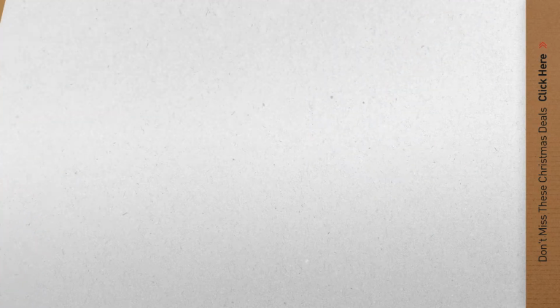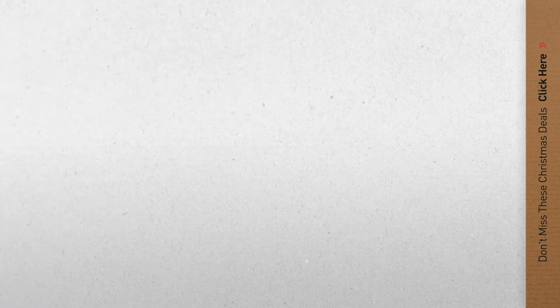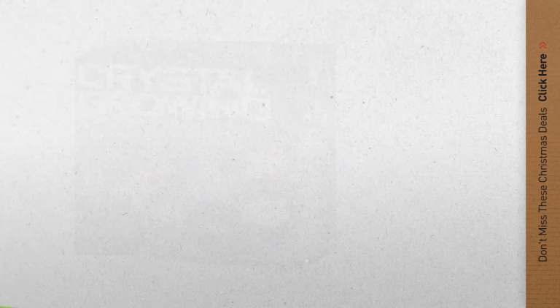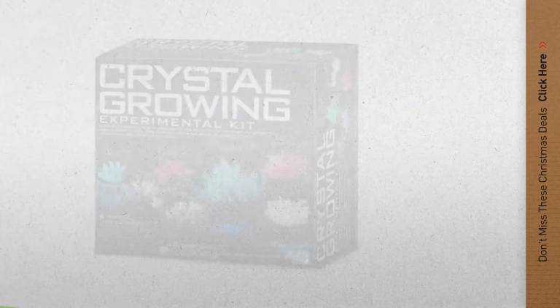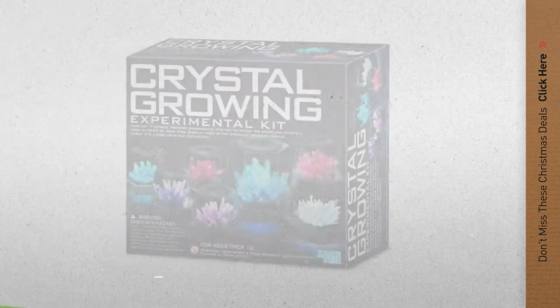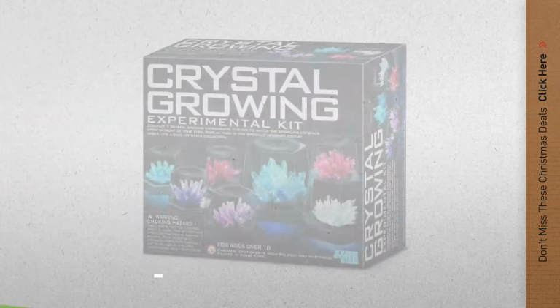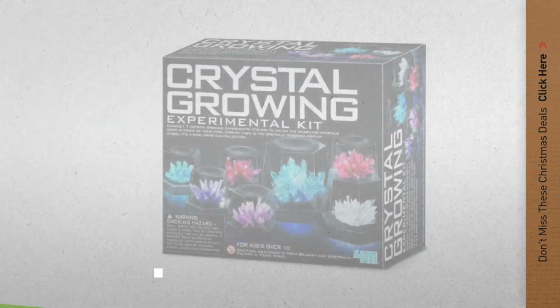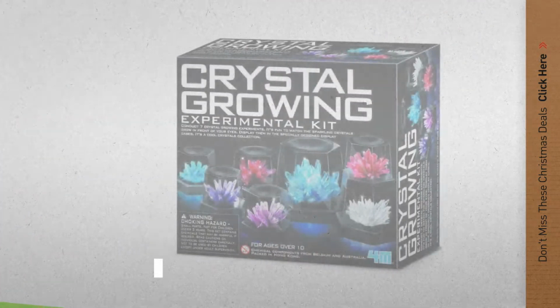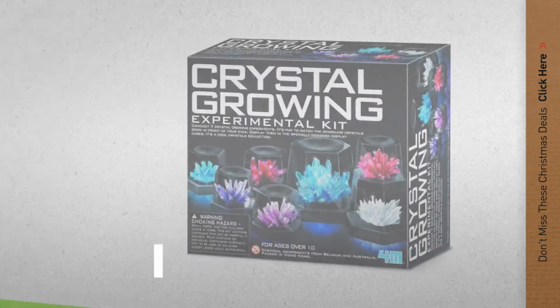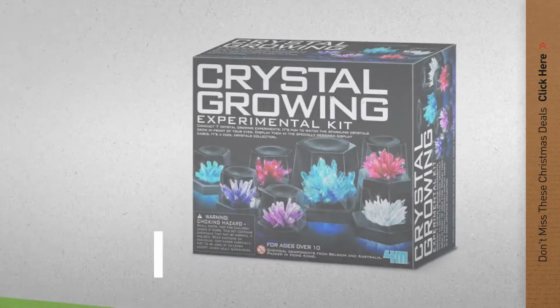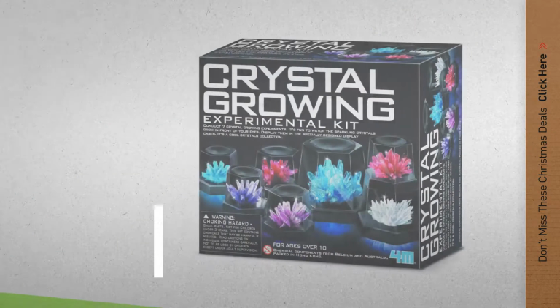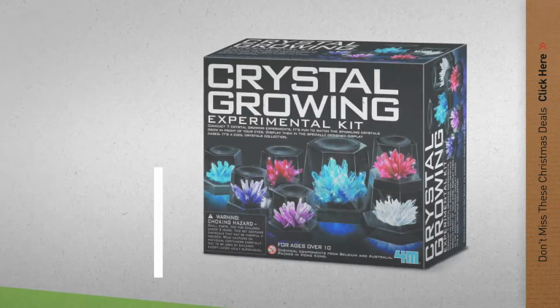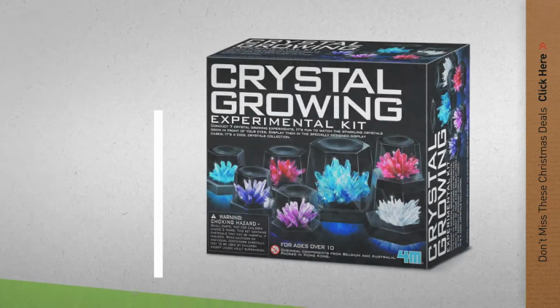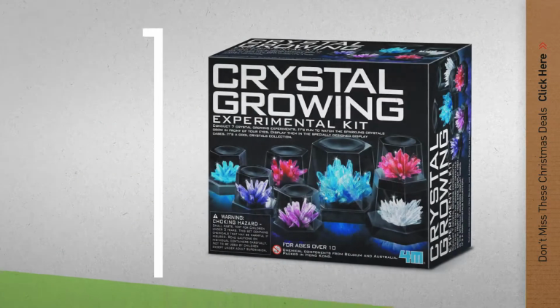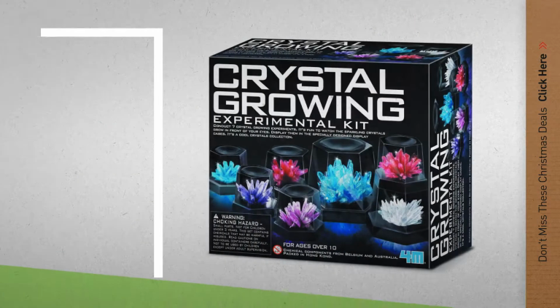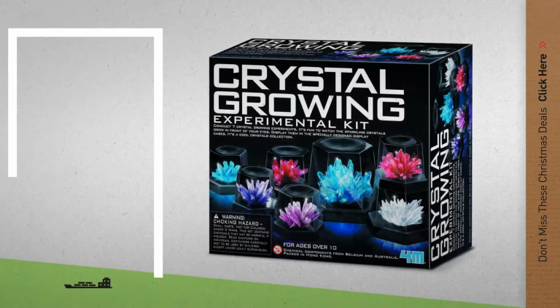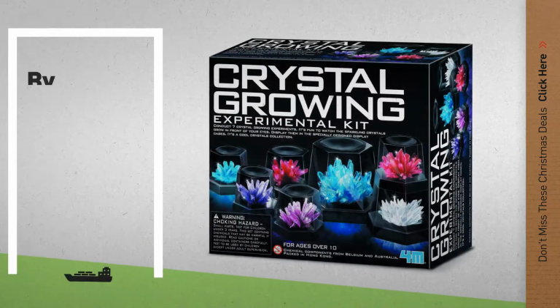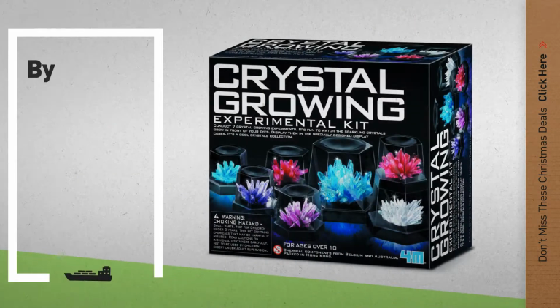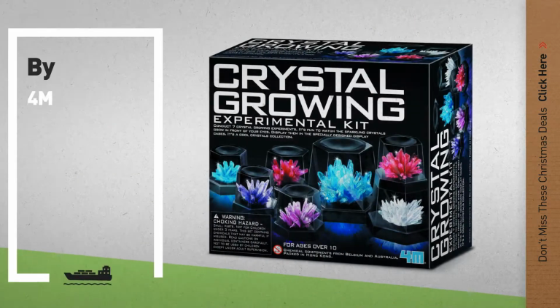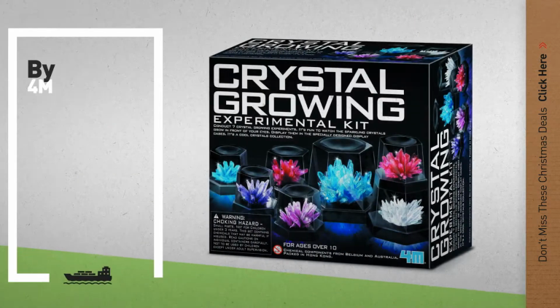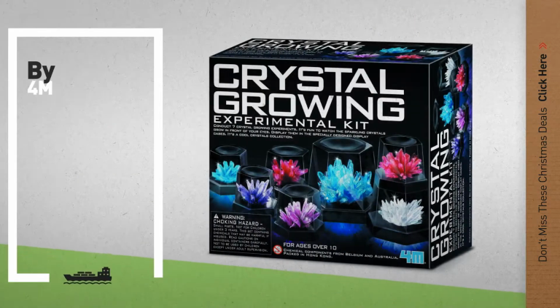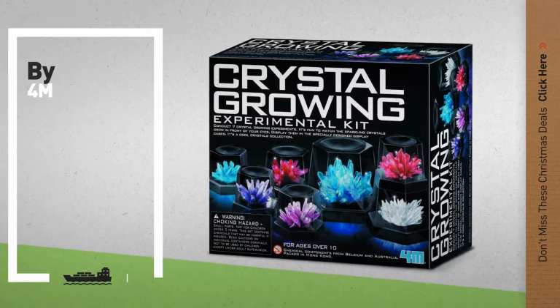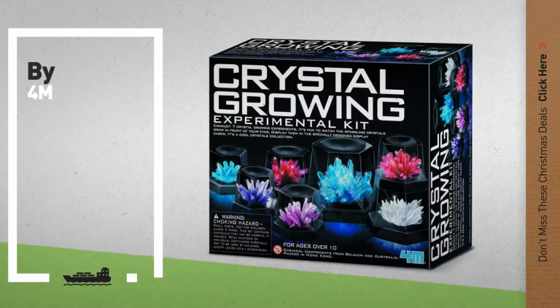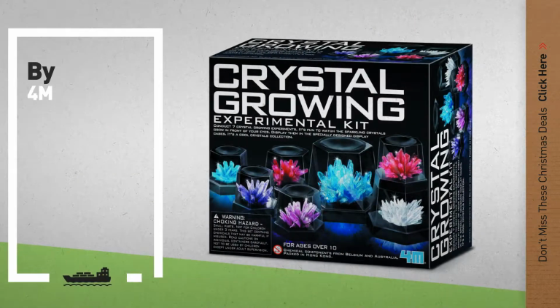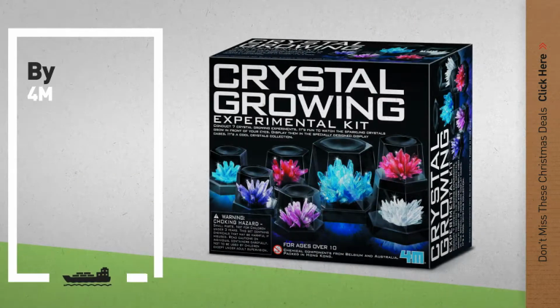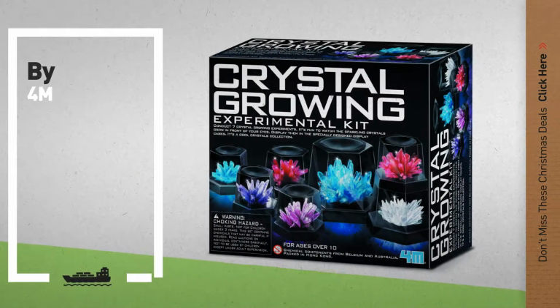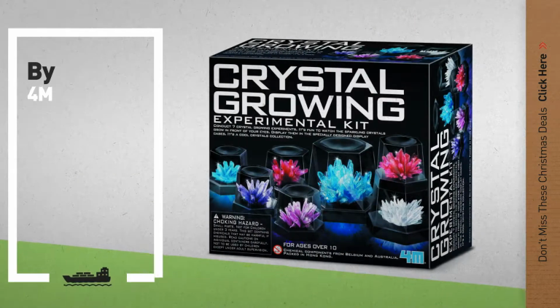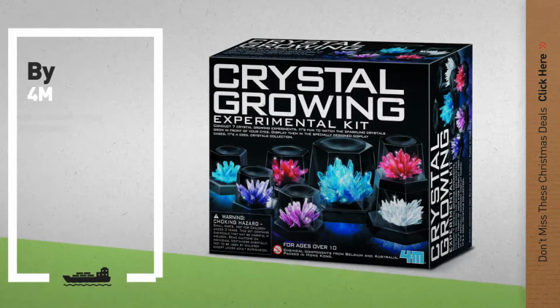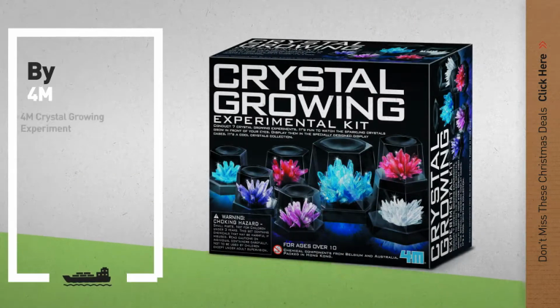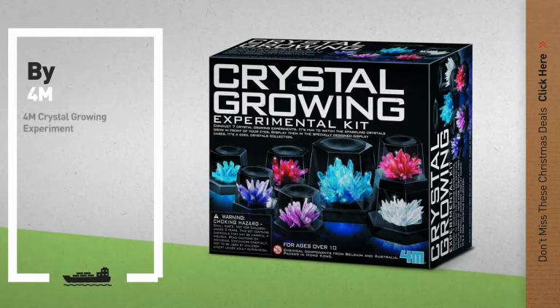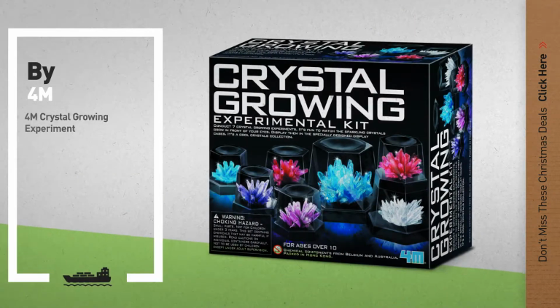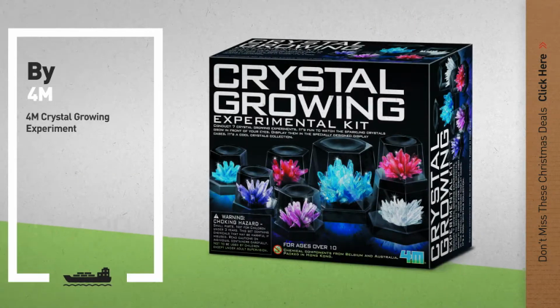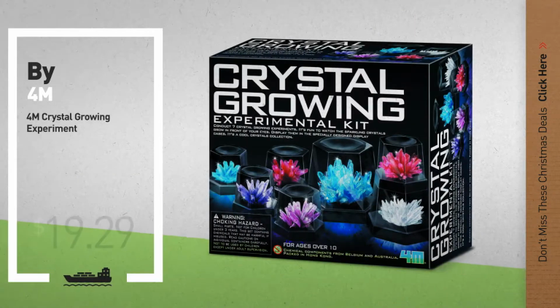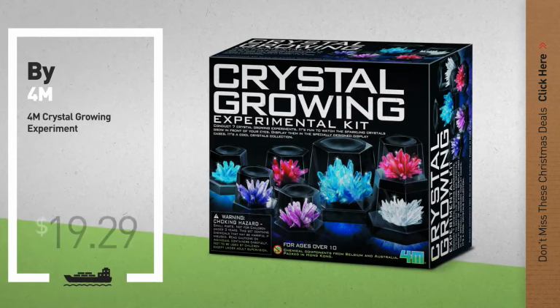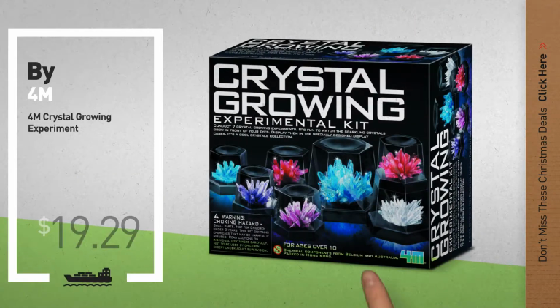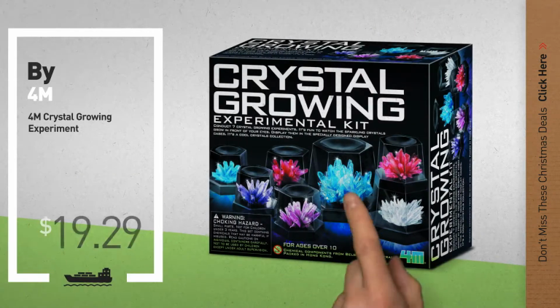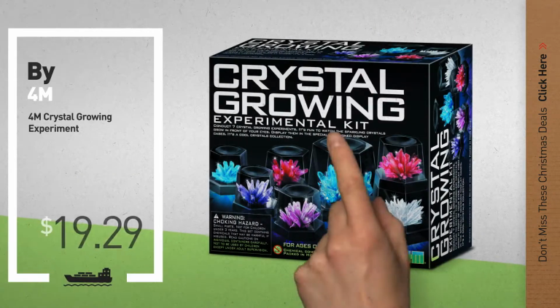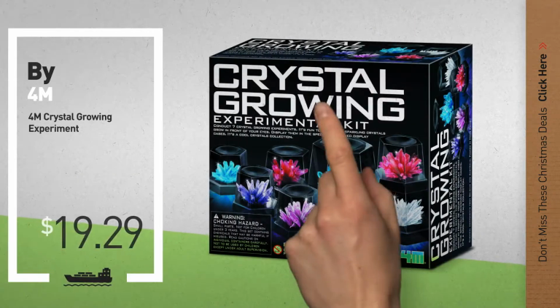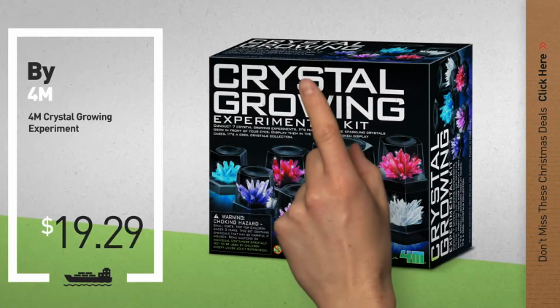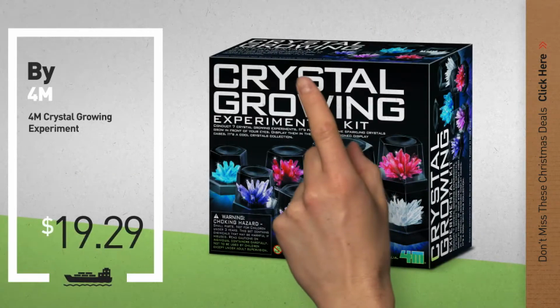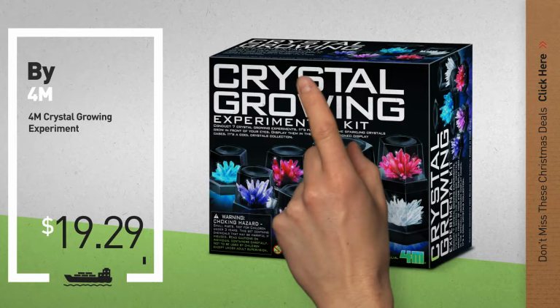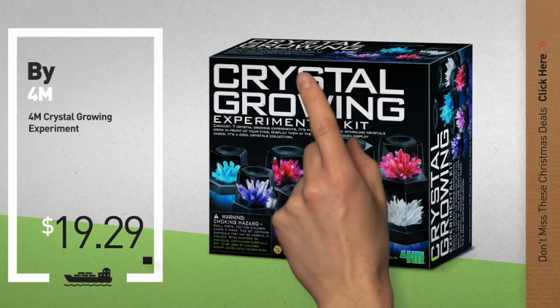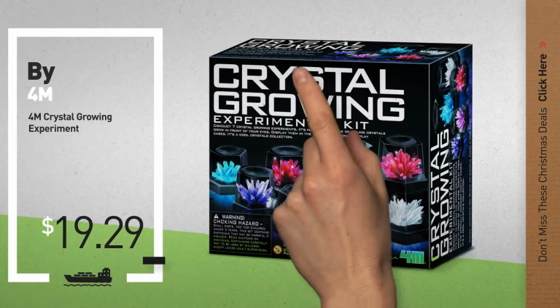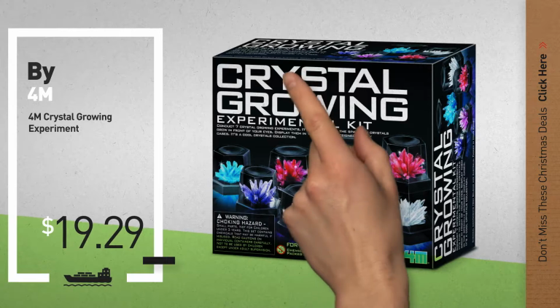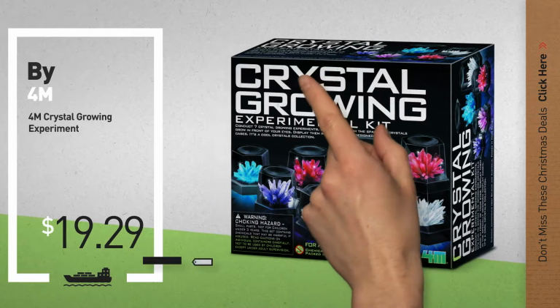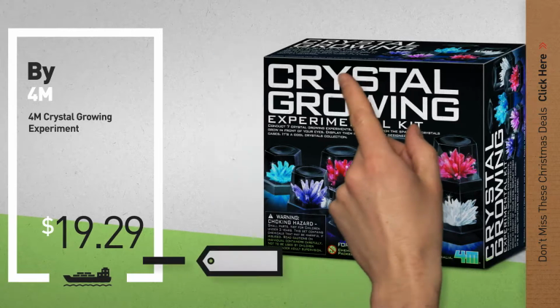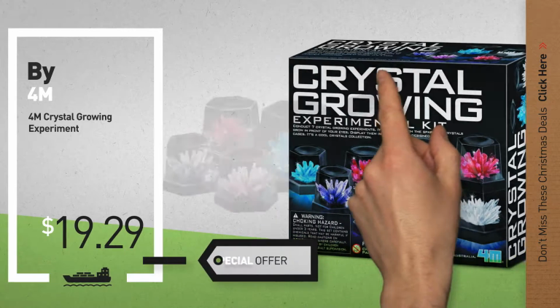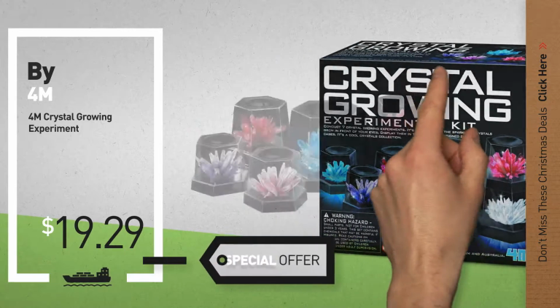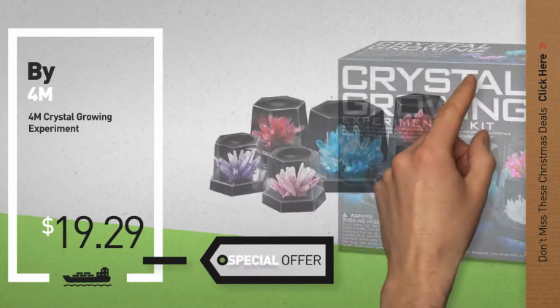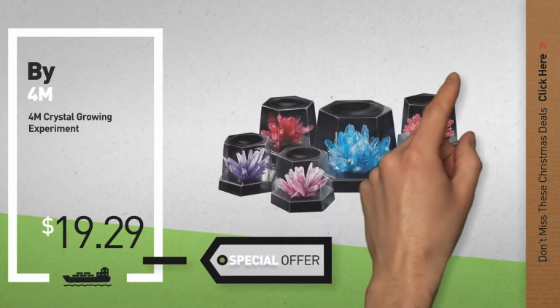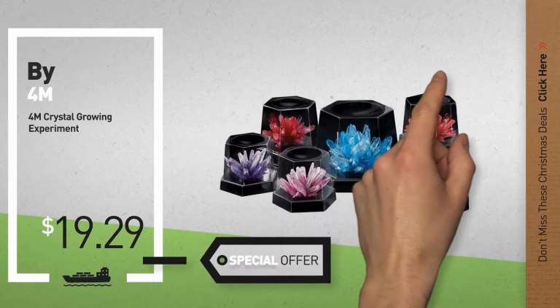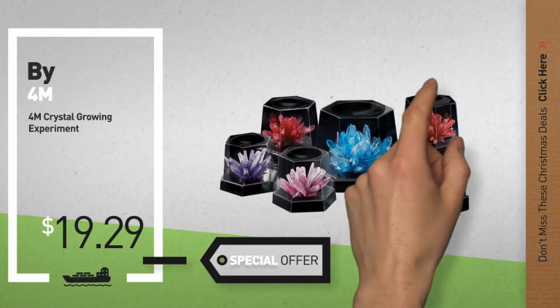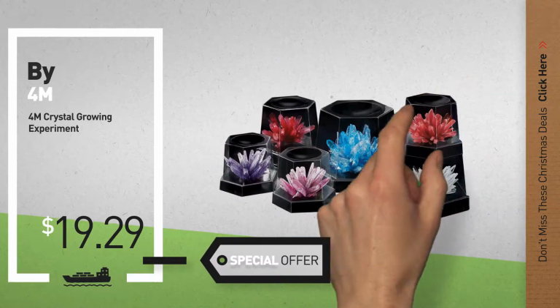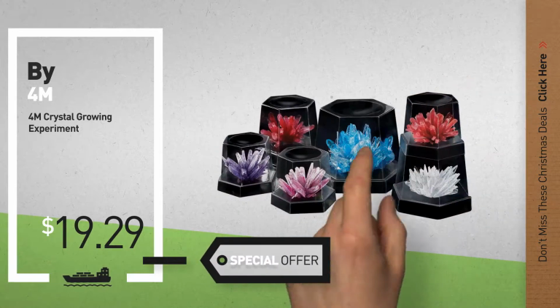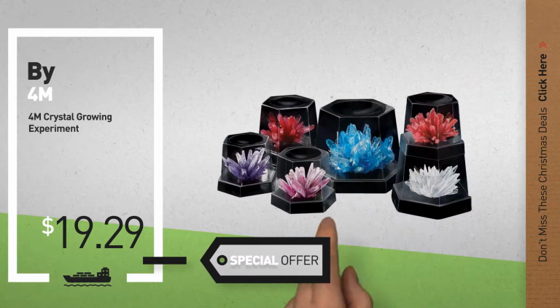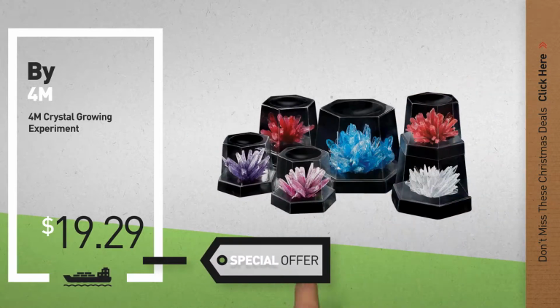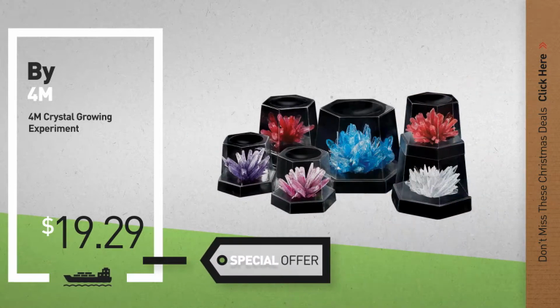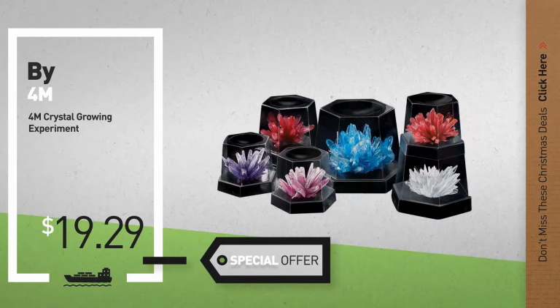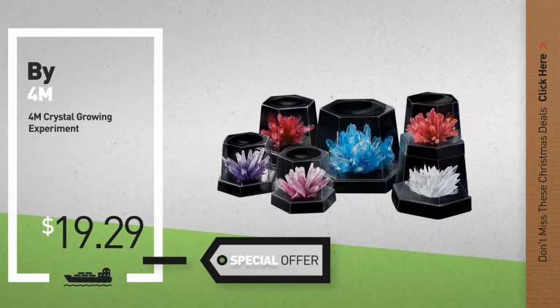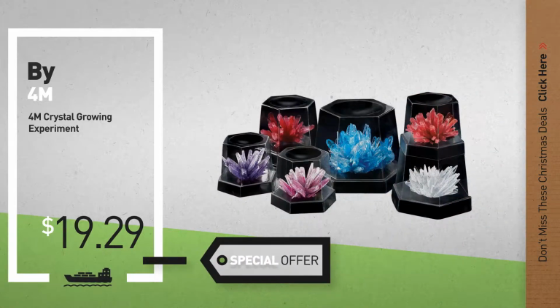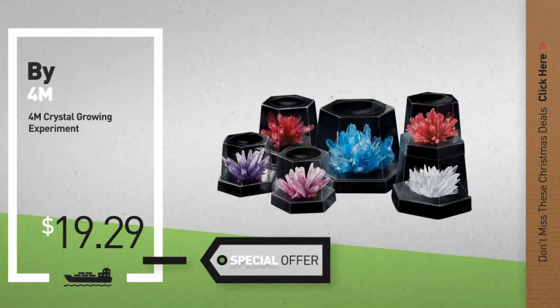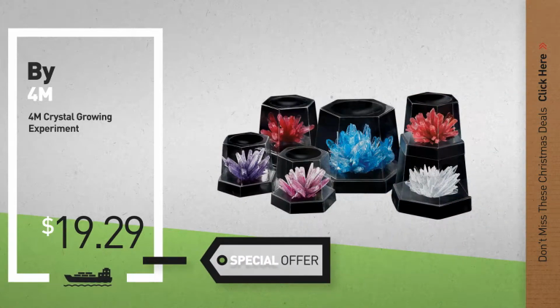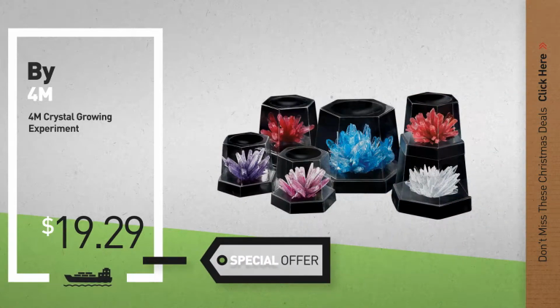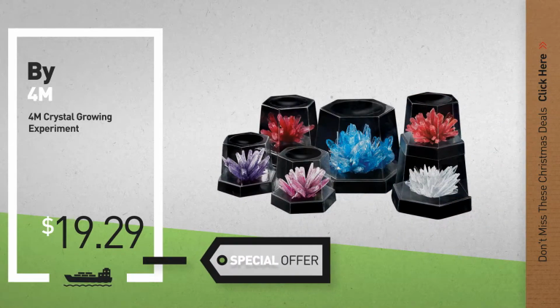Number 2, by 4M. Available now on Amazon only at $19.29.